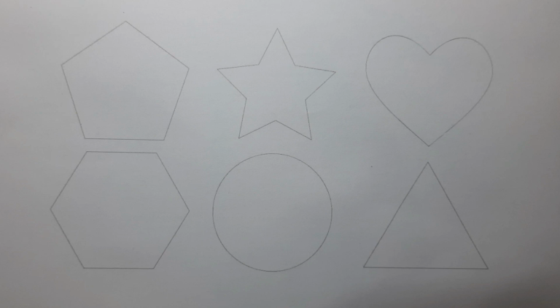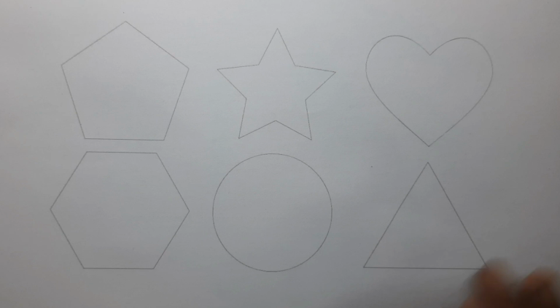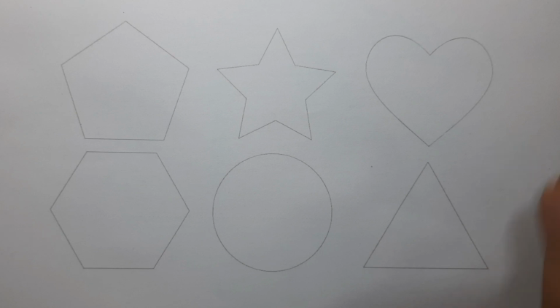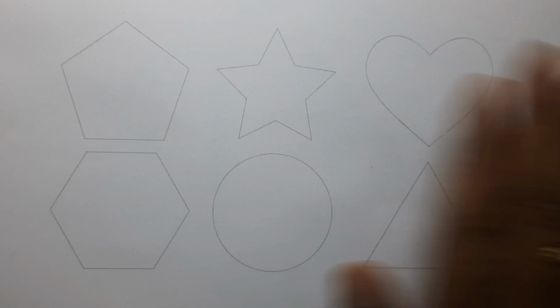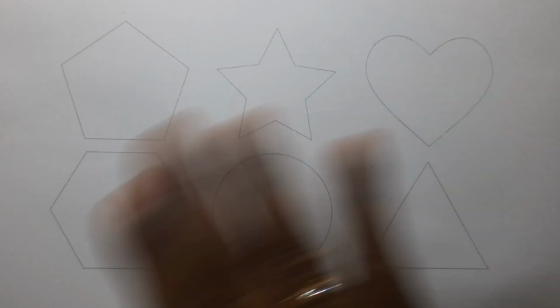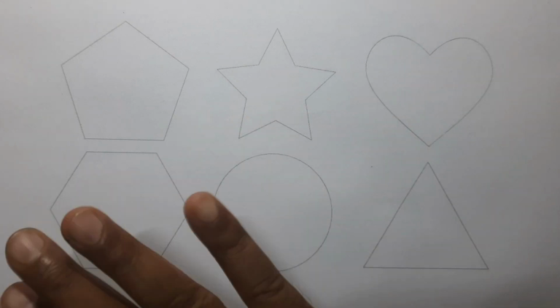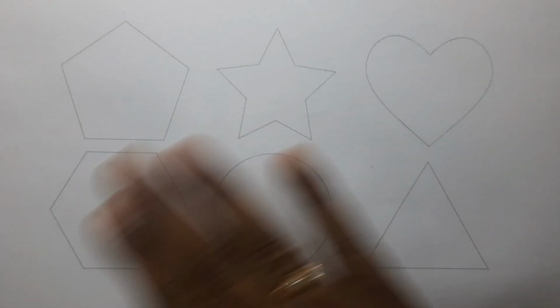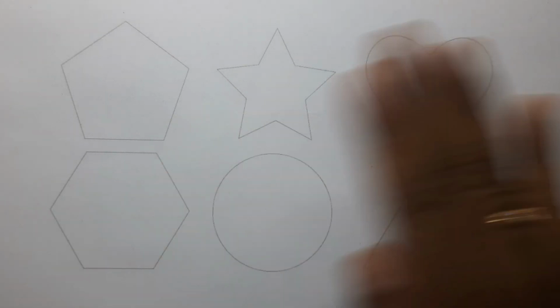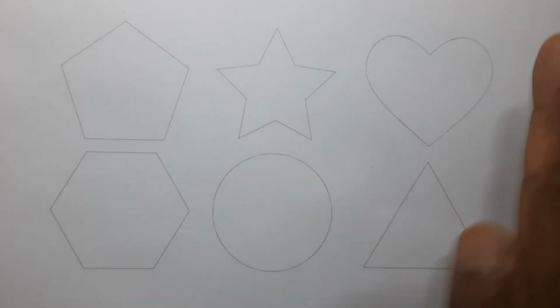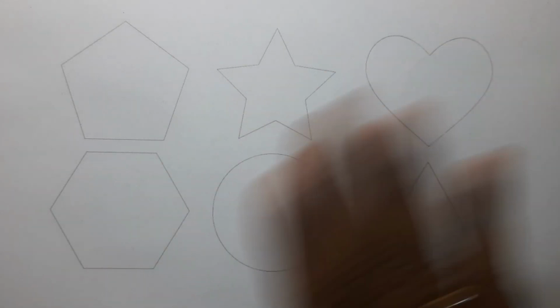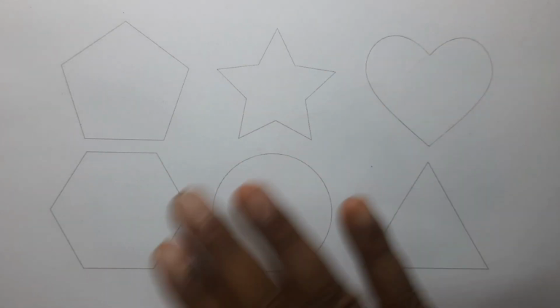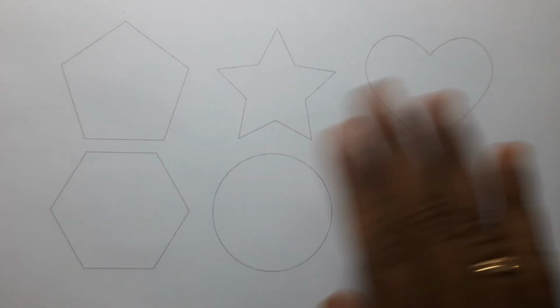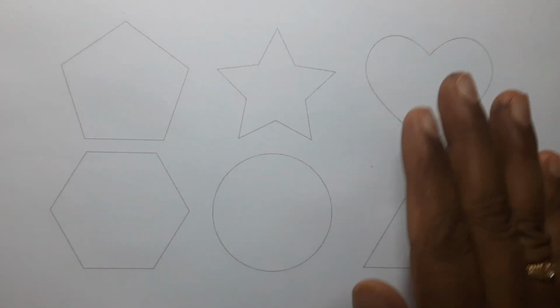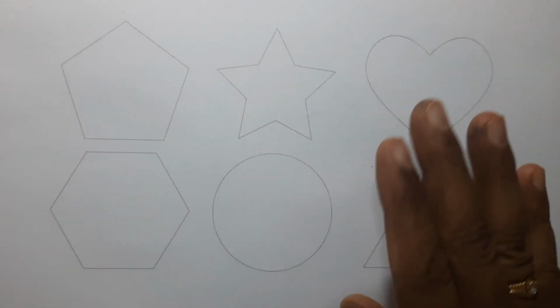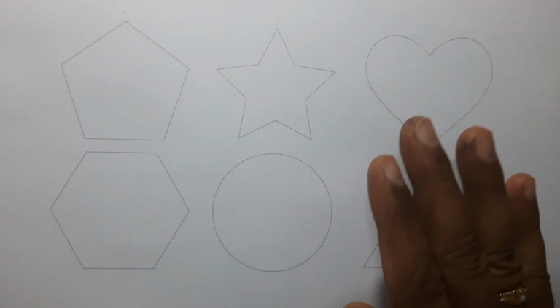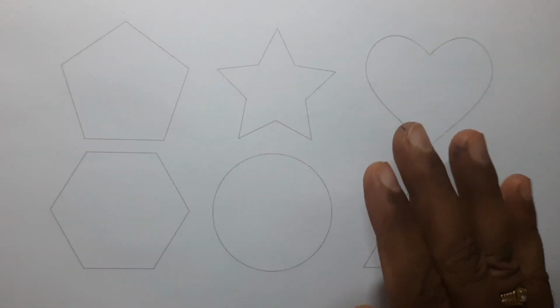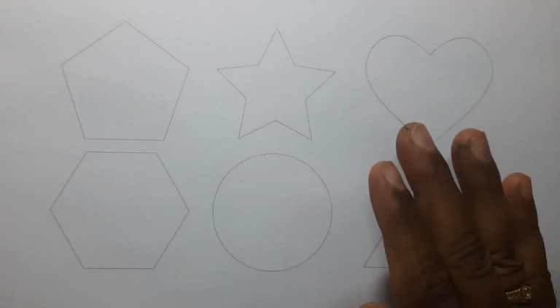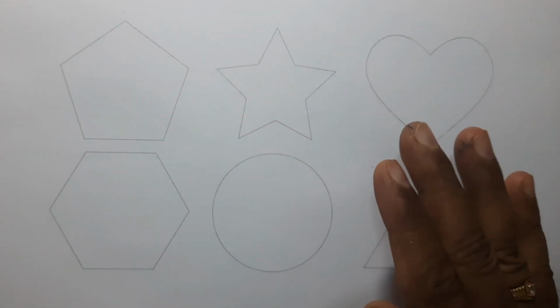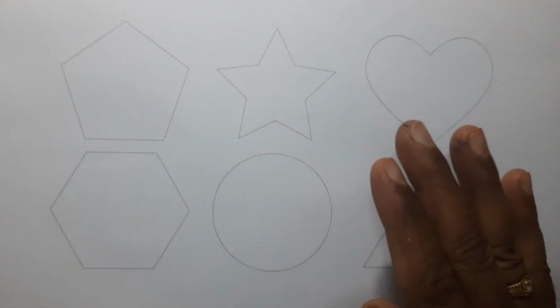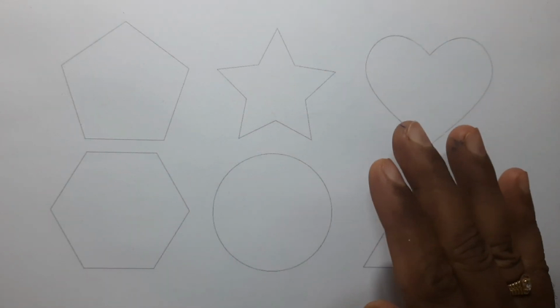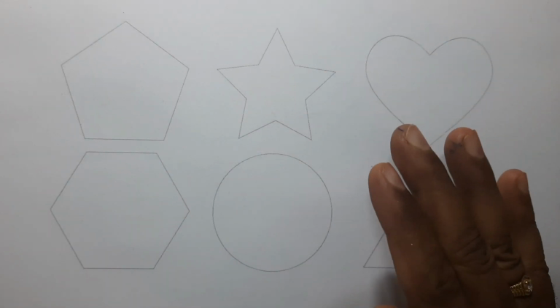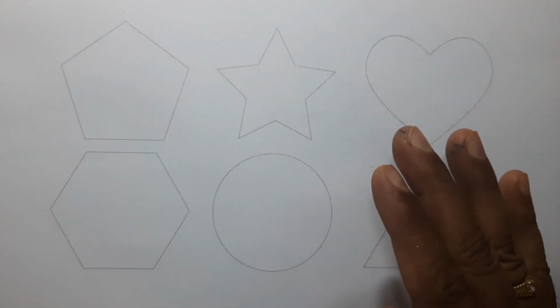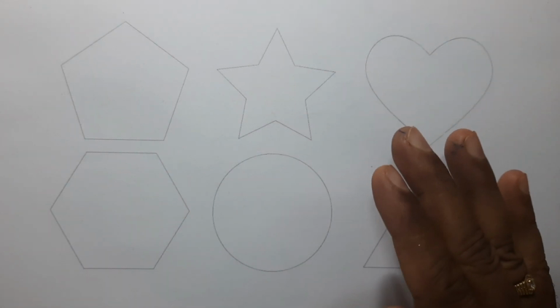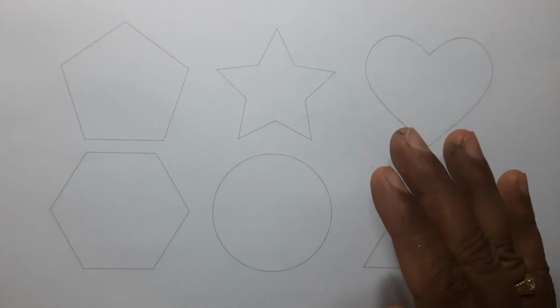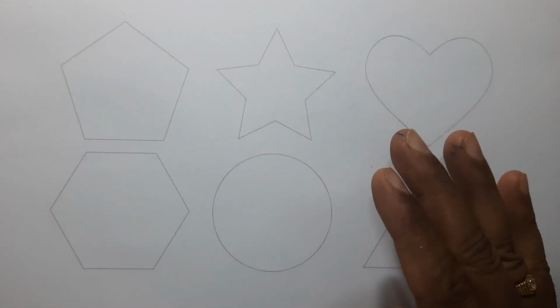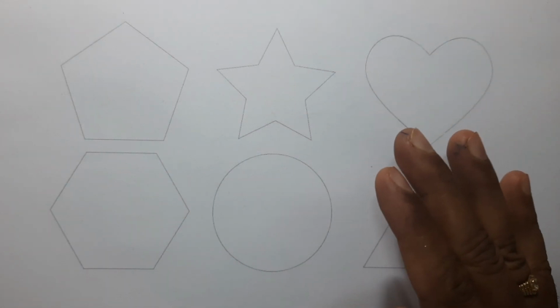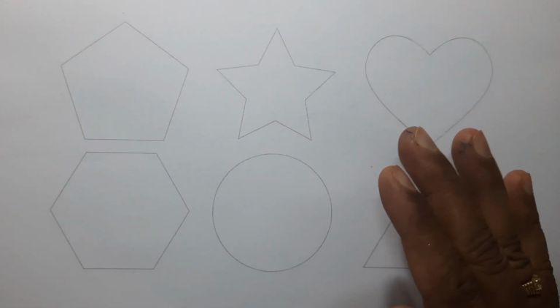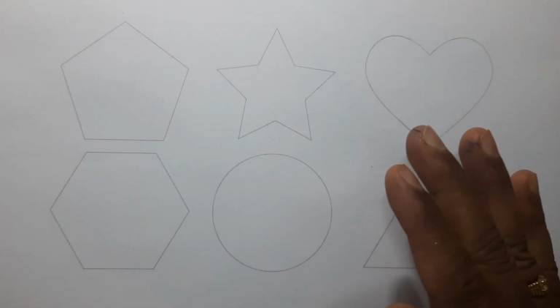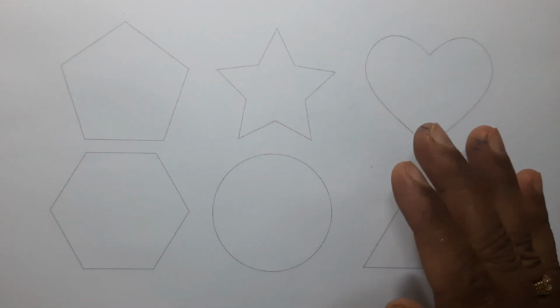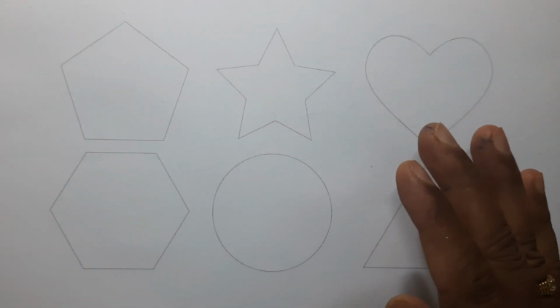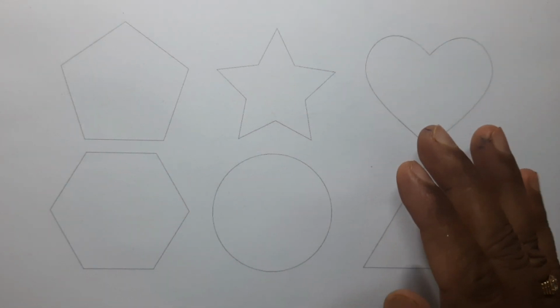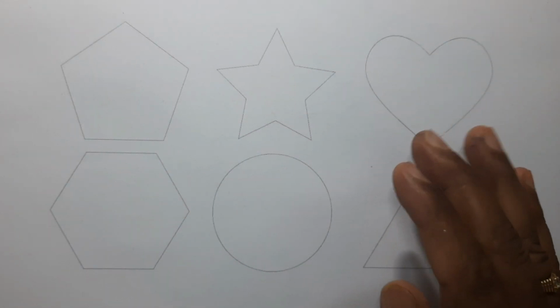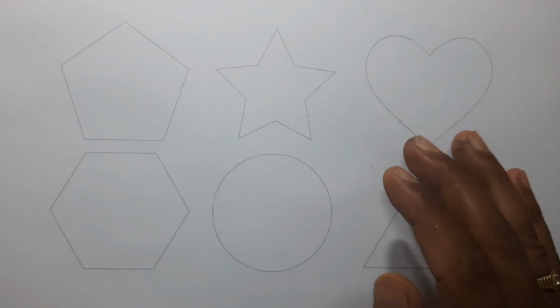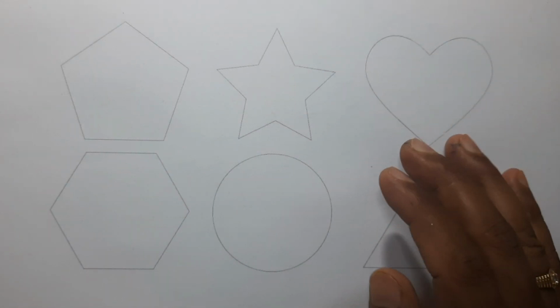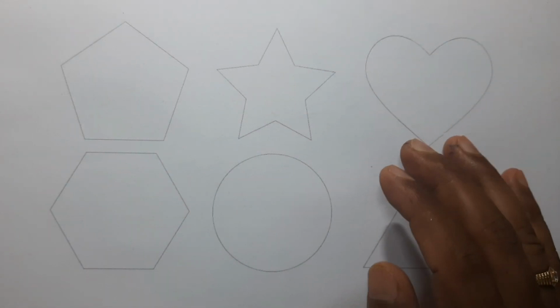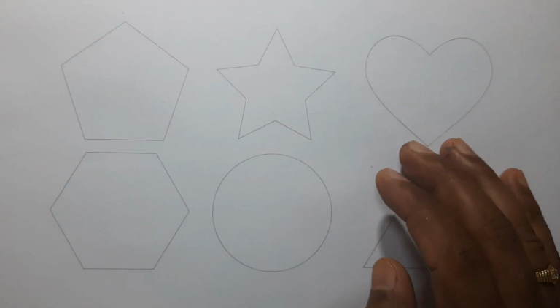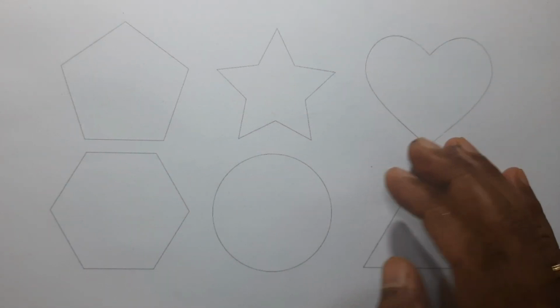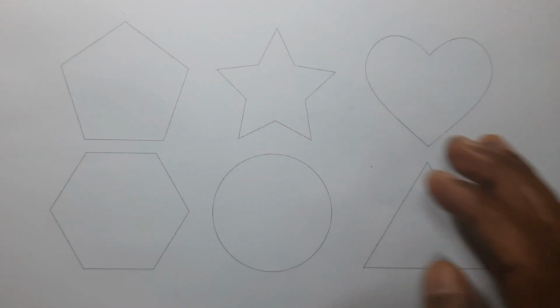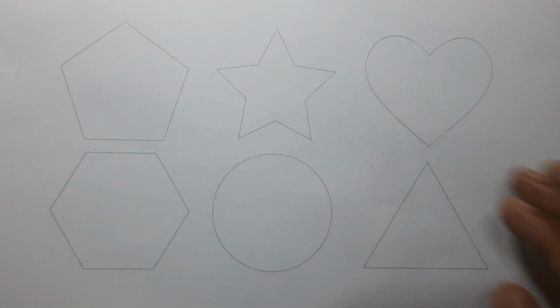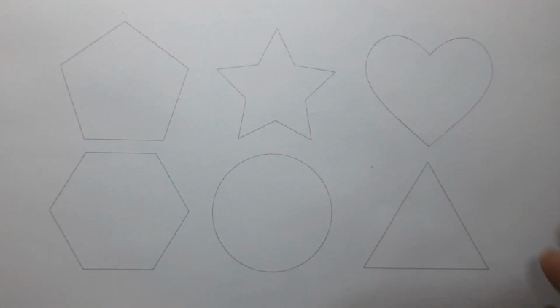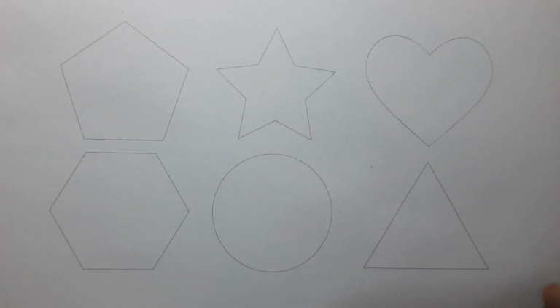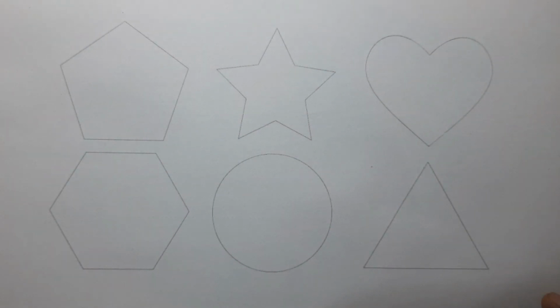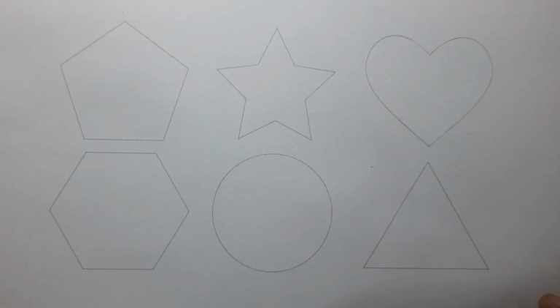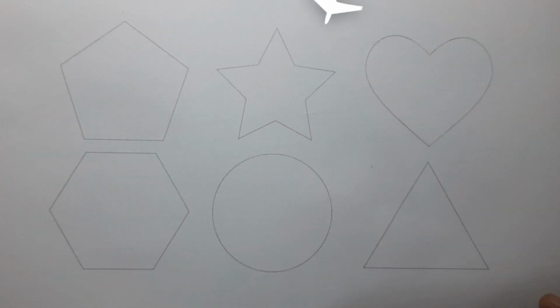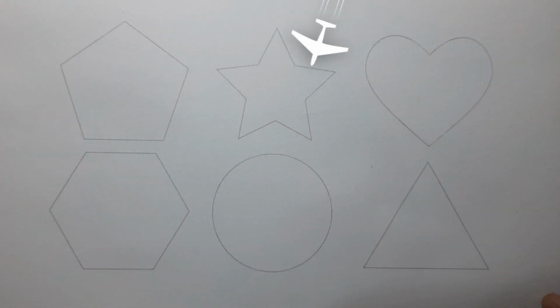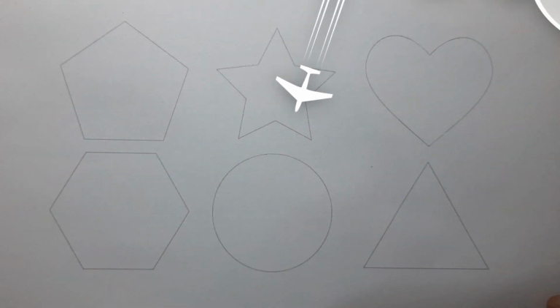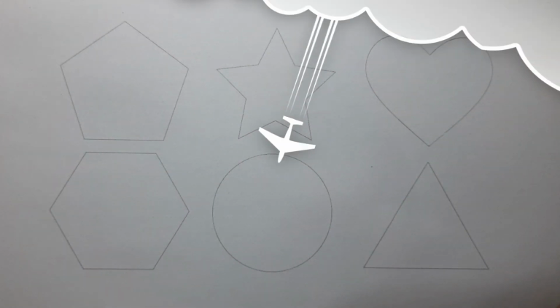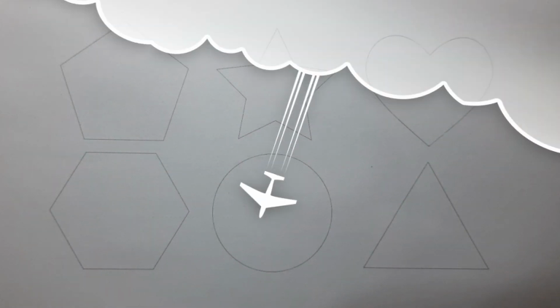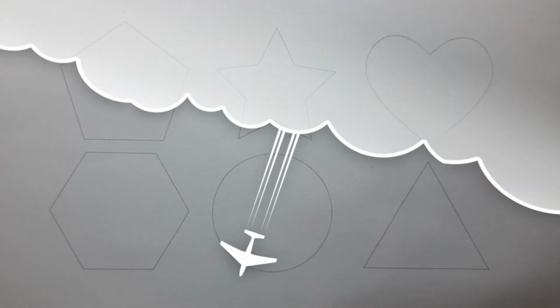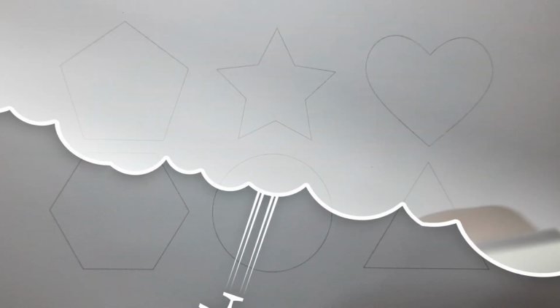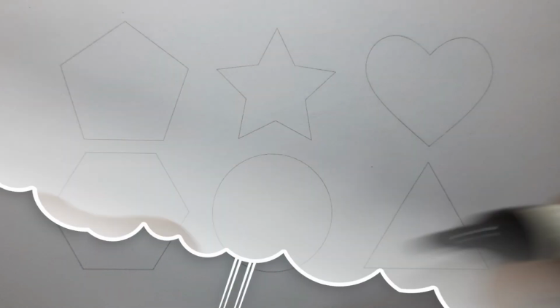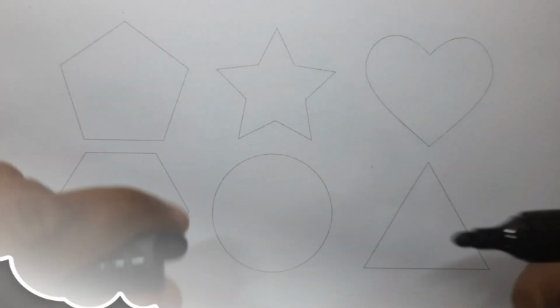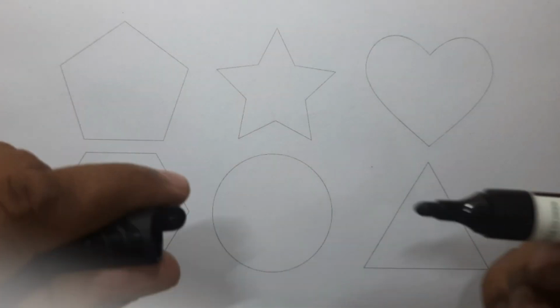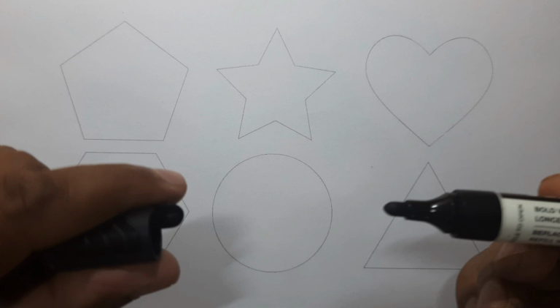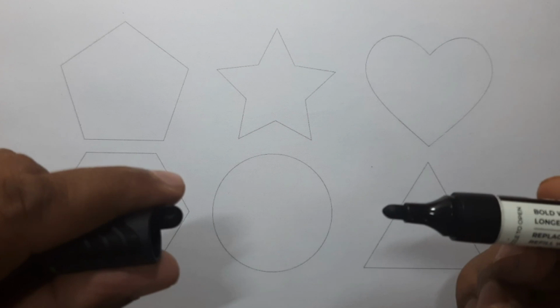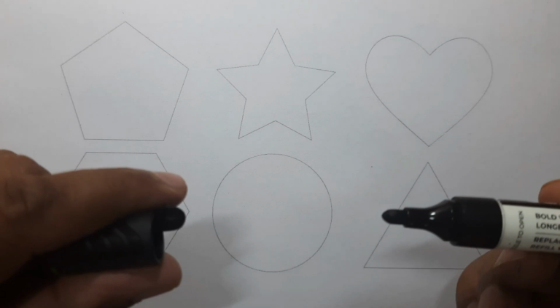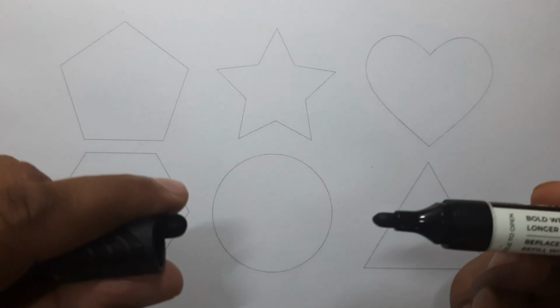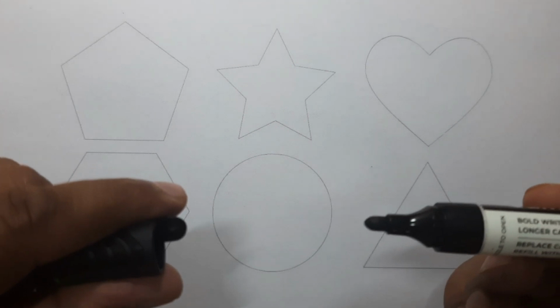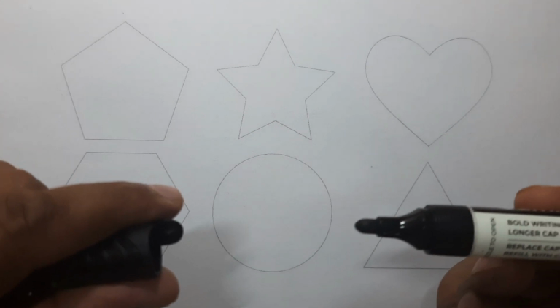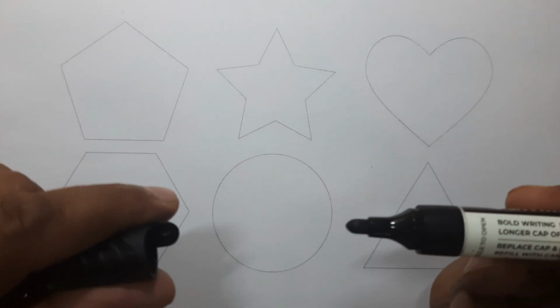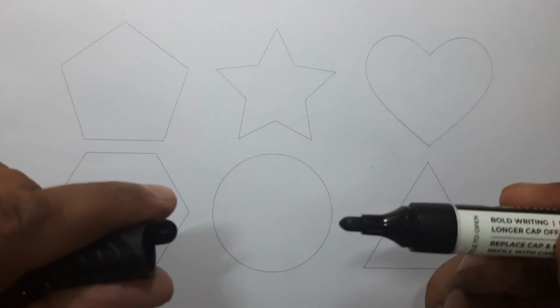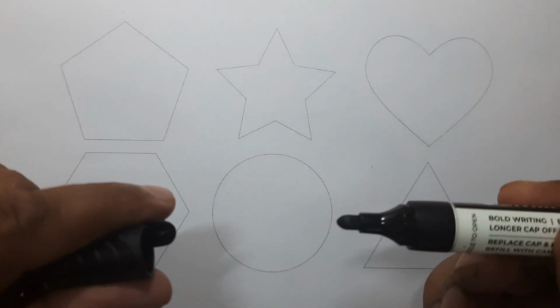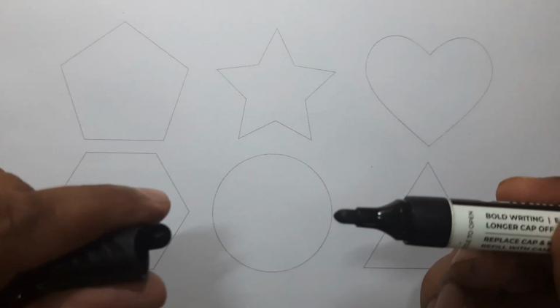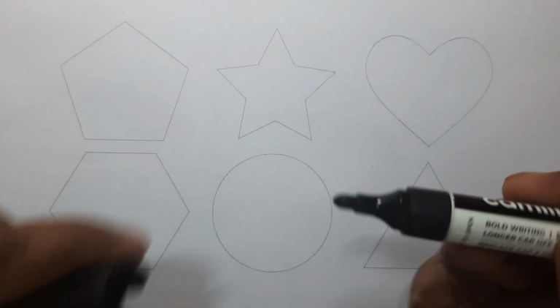Hello kids, let's learn to draw some 2D shapes in black color.